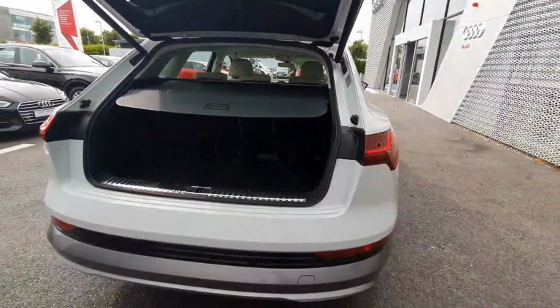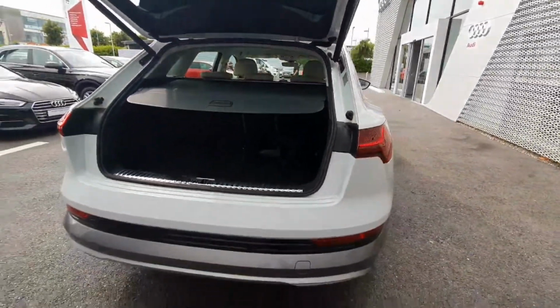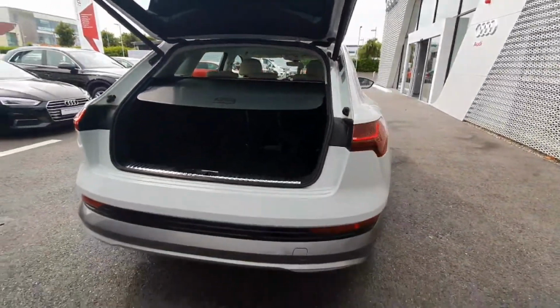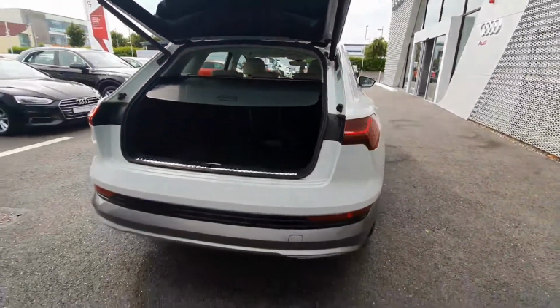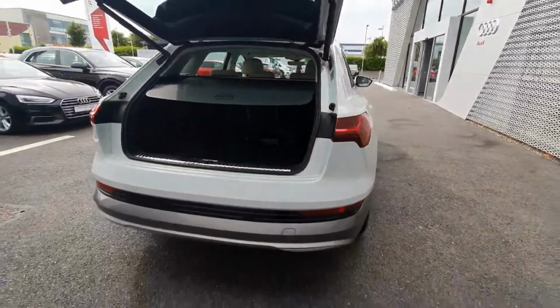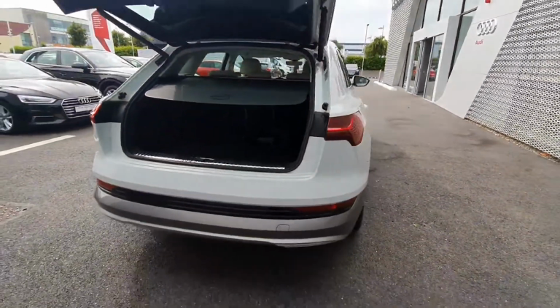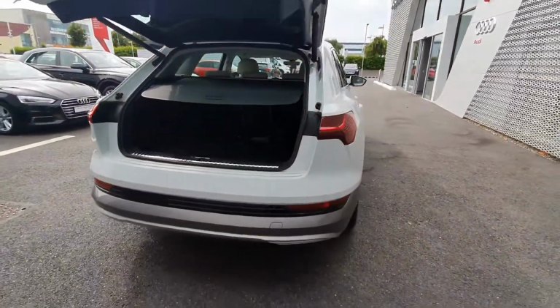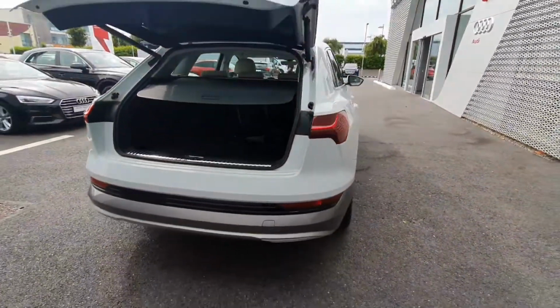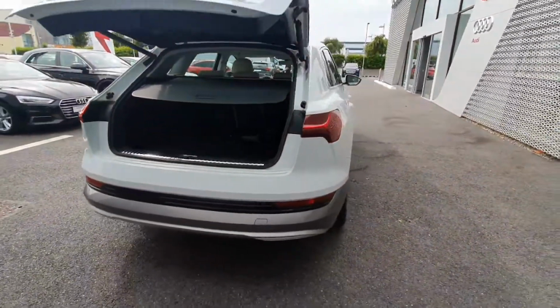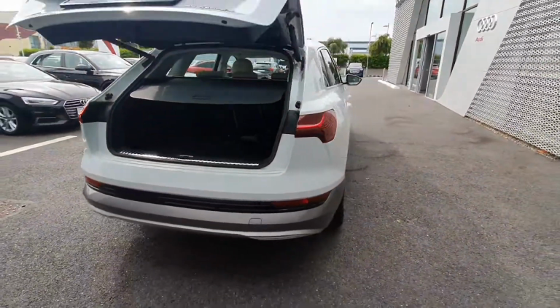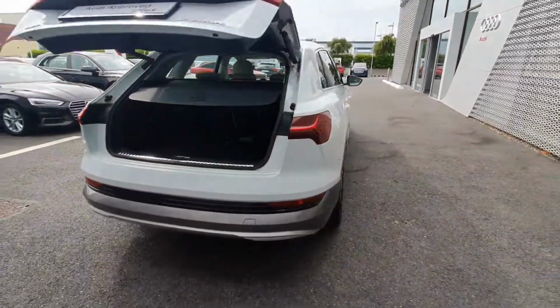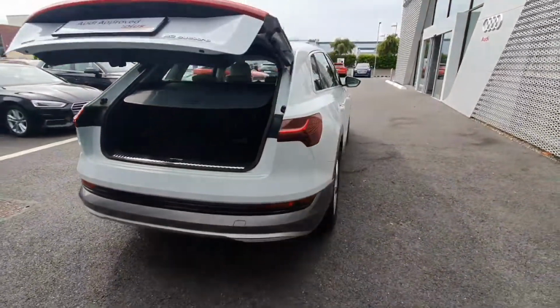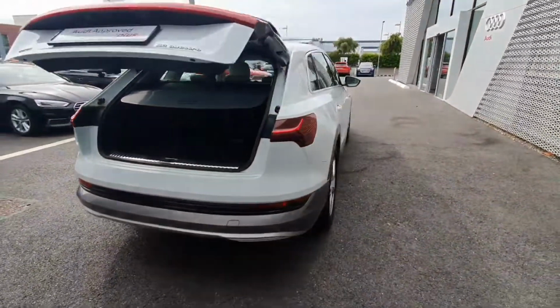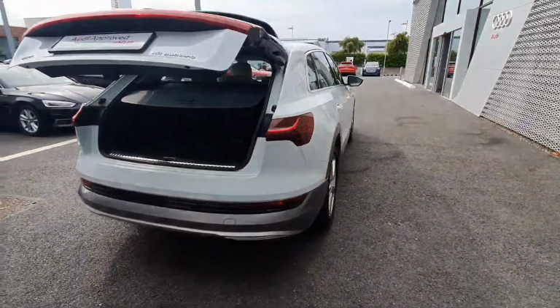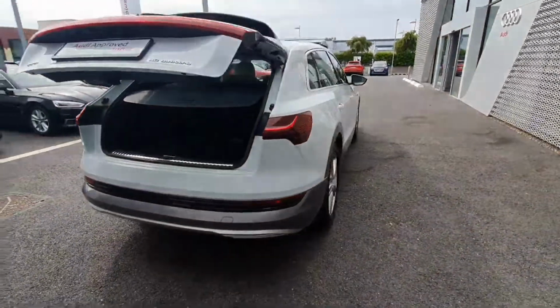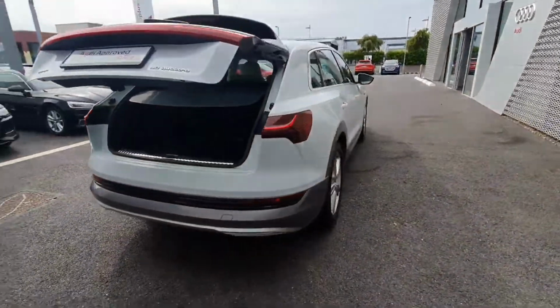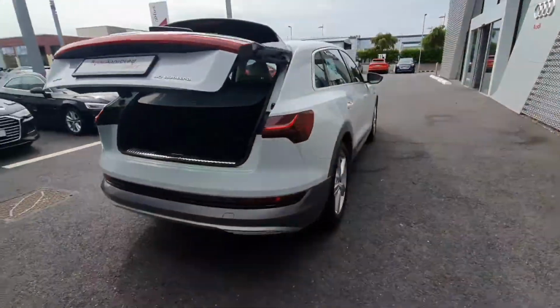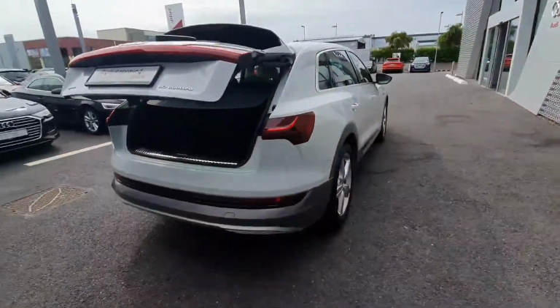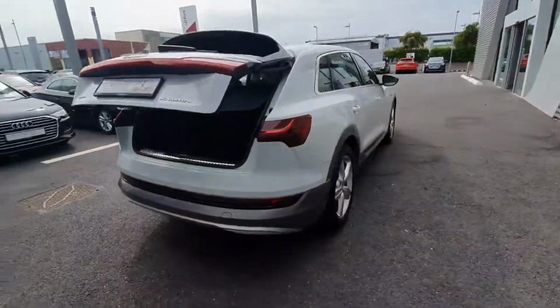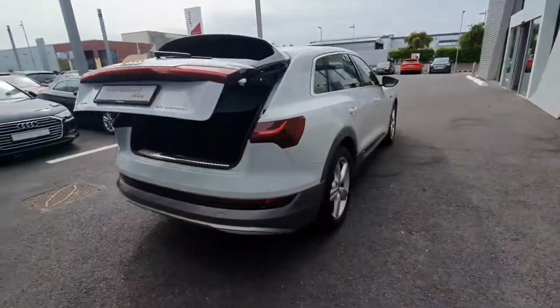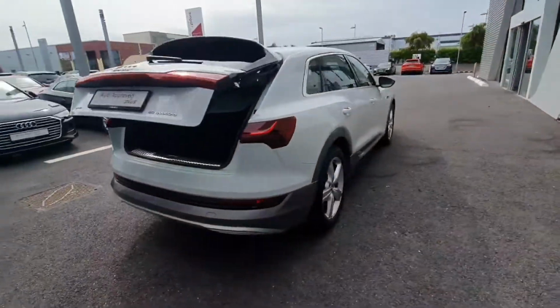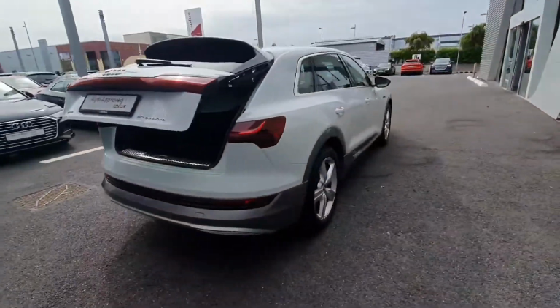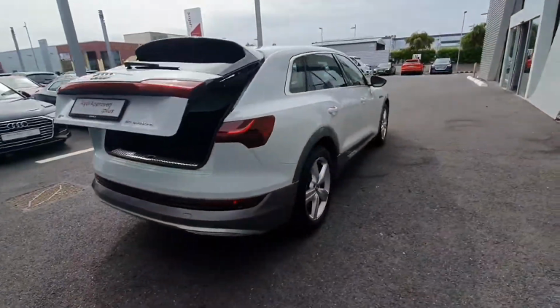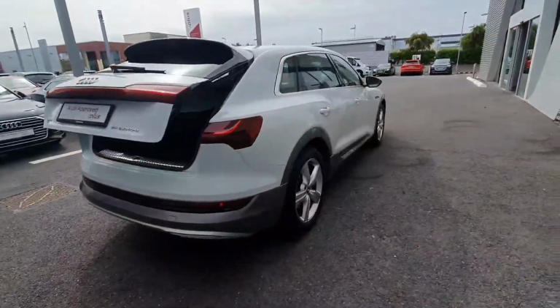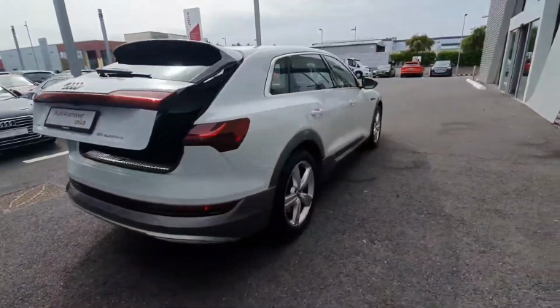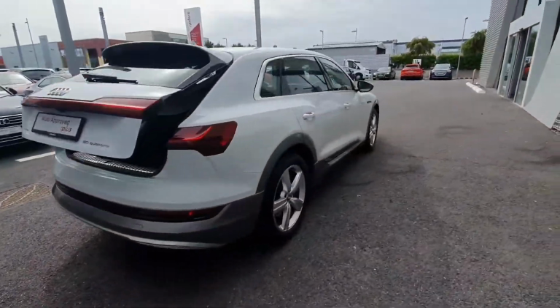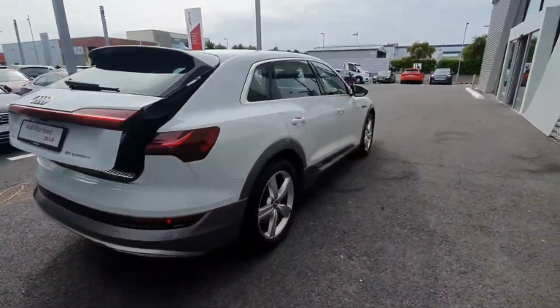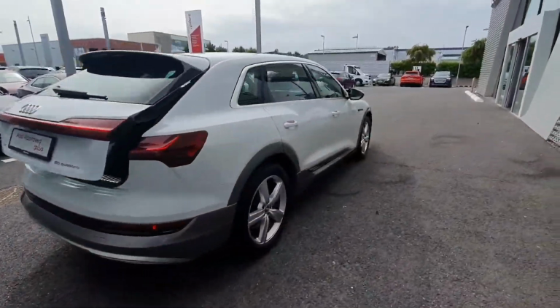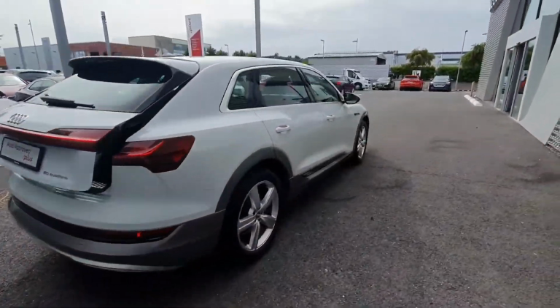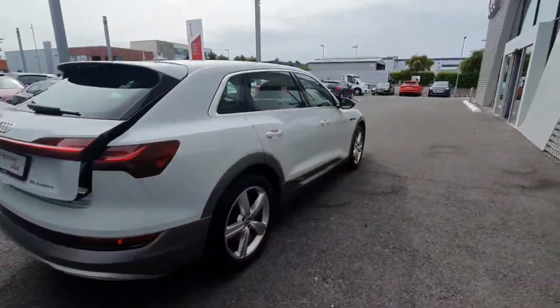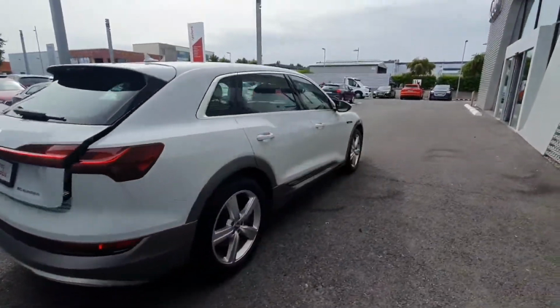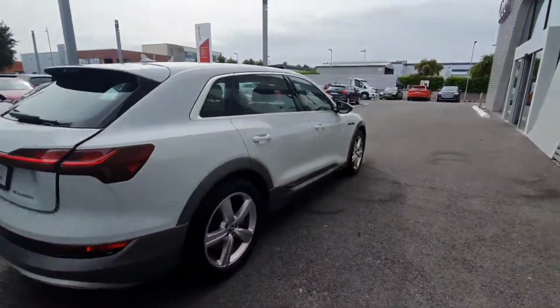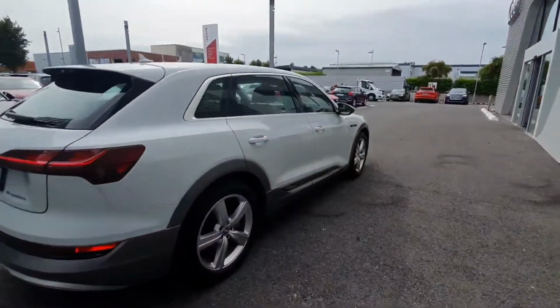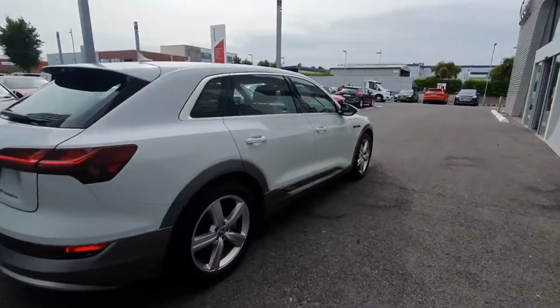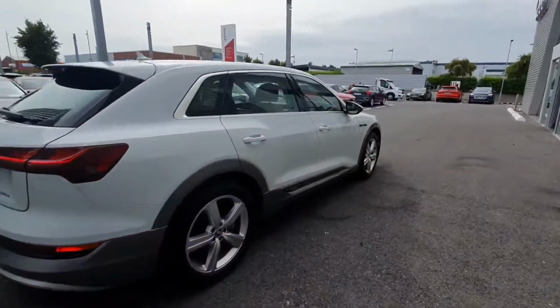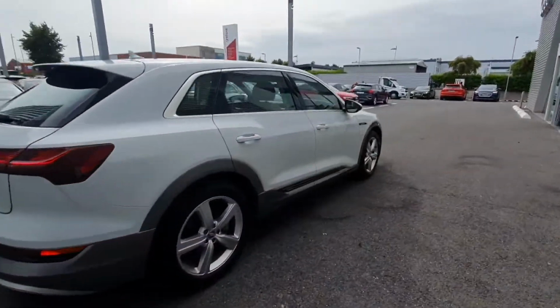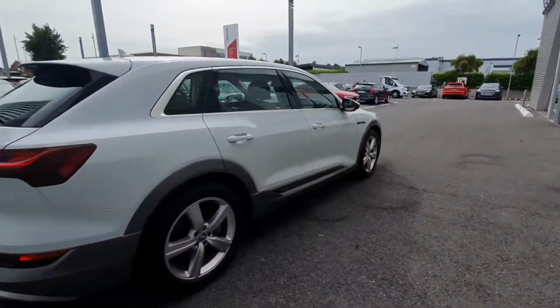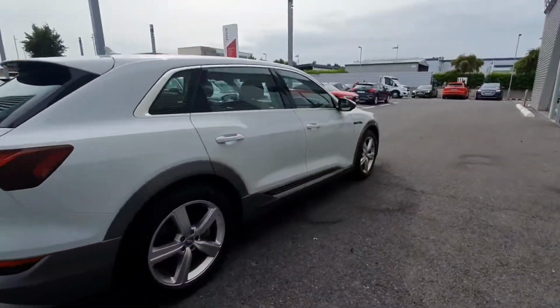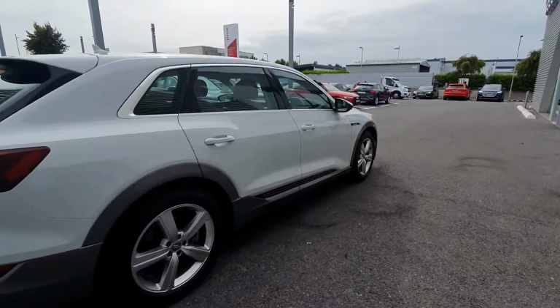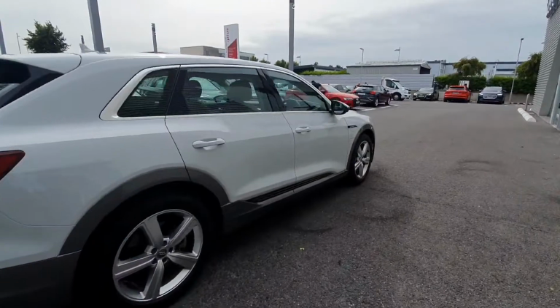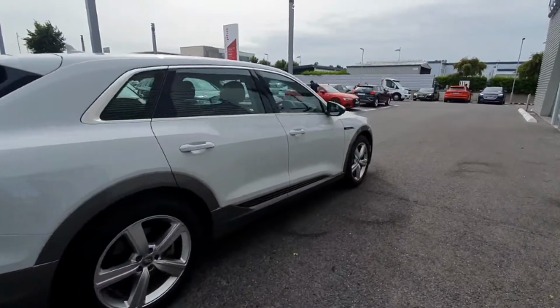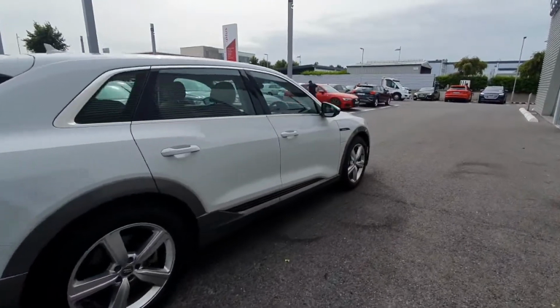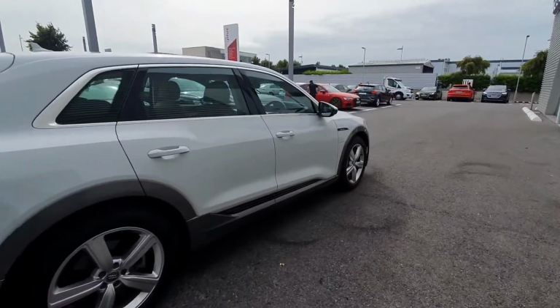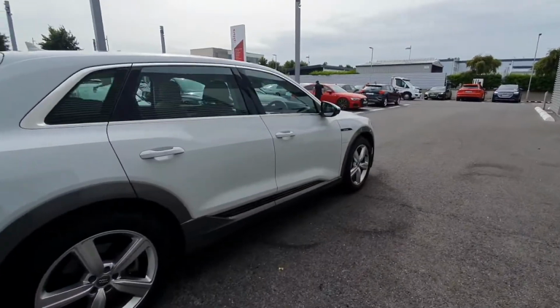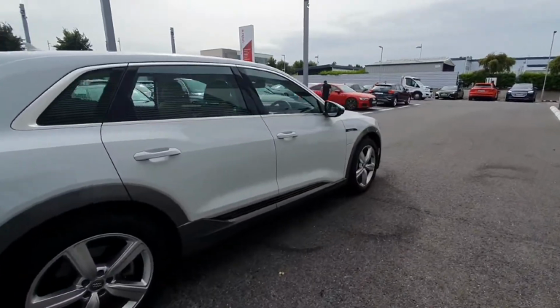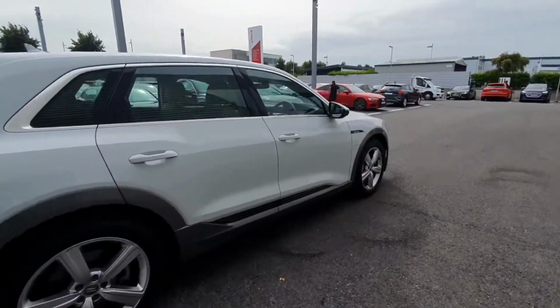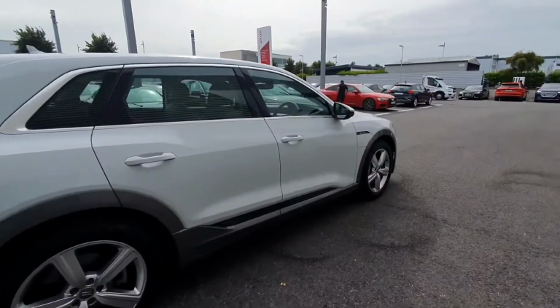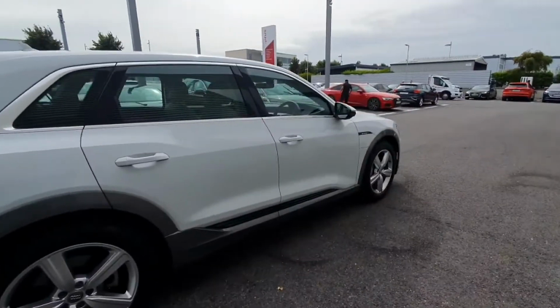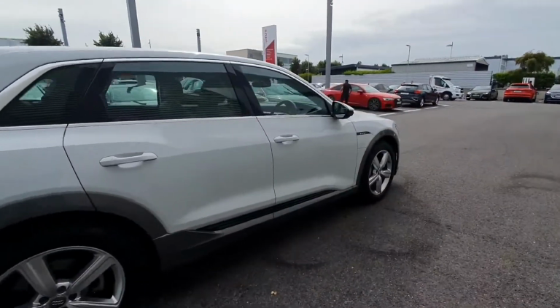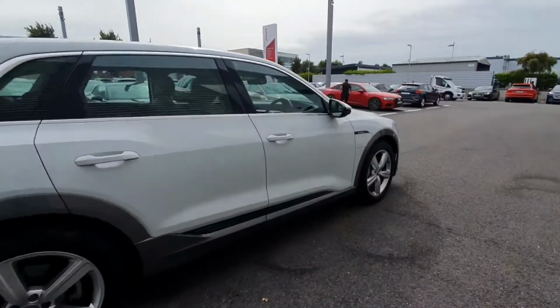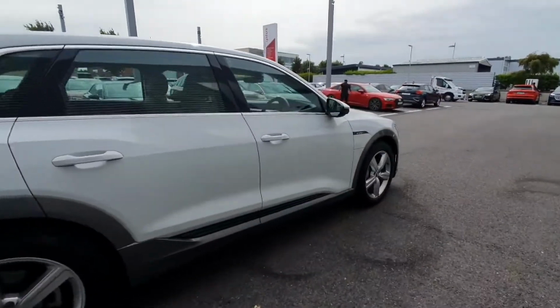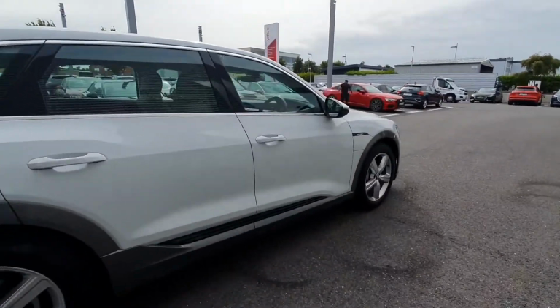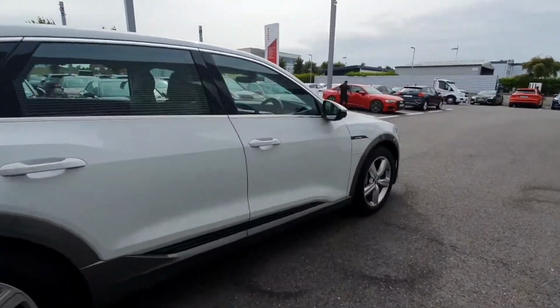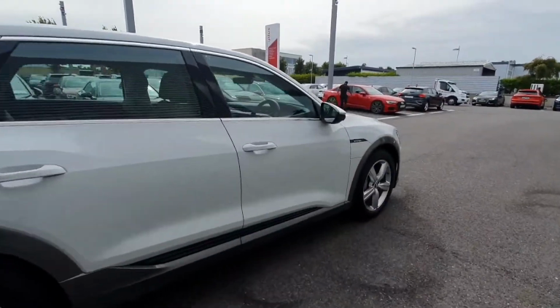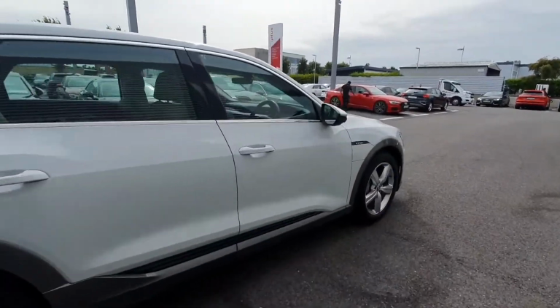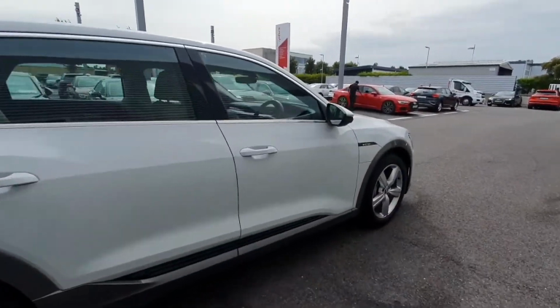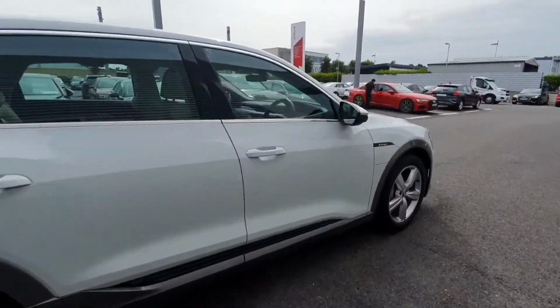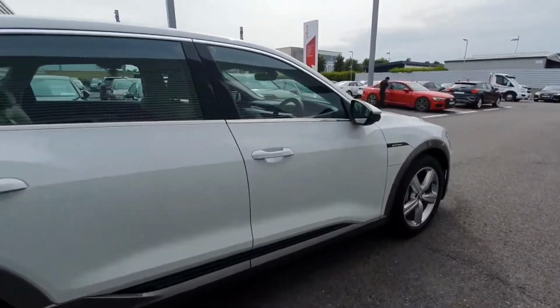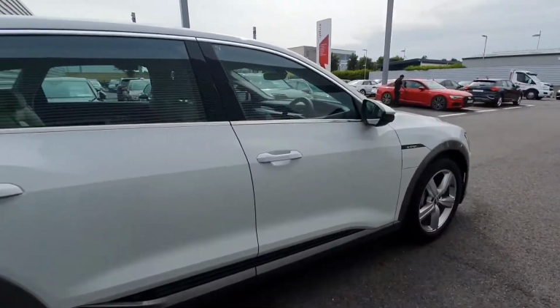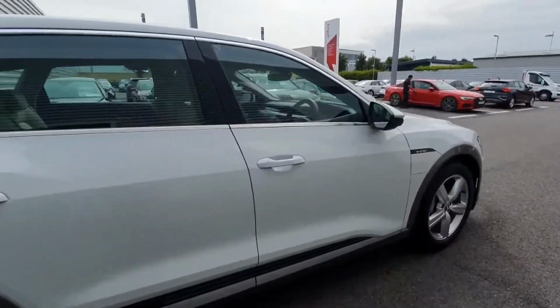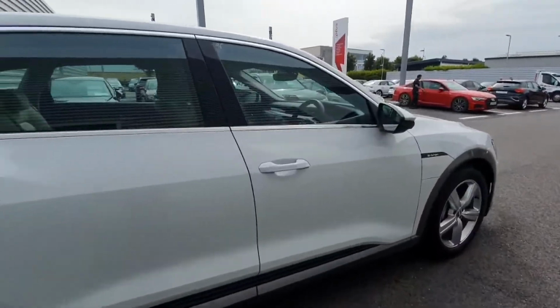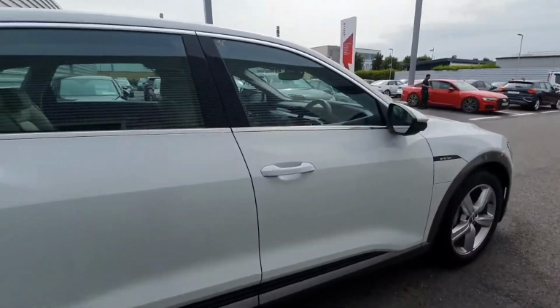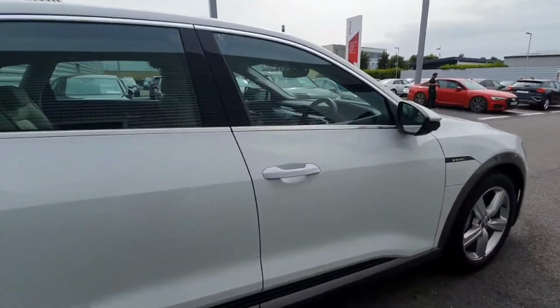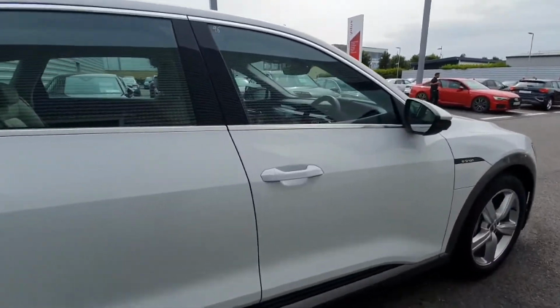This car will come with an Audi approved plus 12 month warranty and service intervals of two years or 30,000 kilometers.